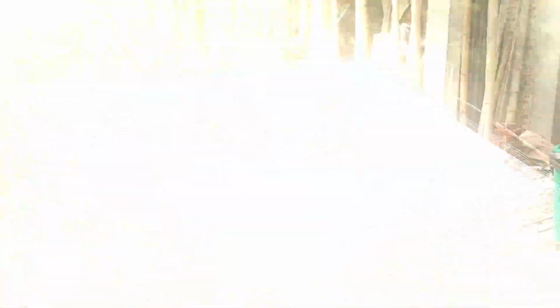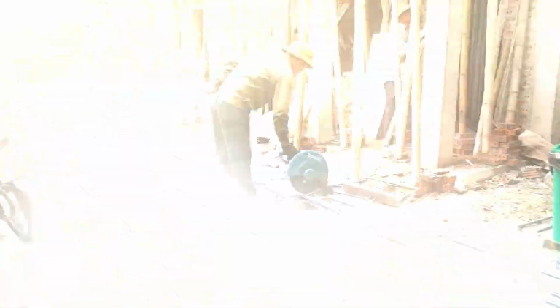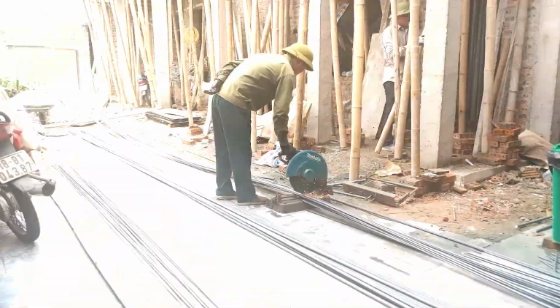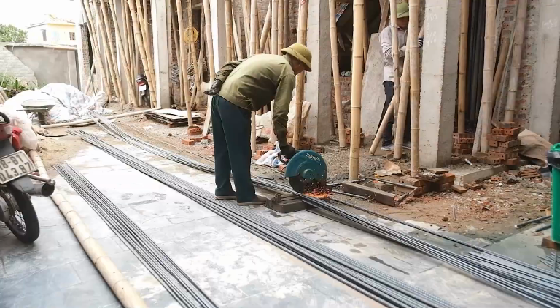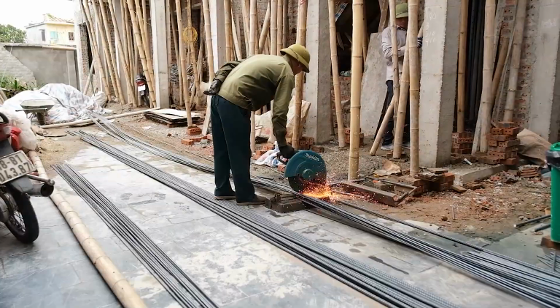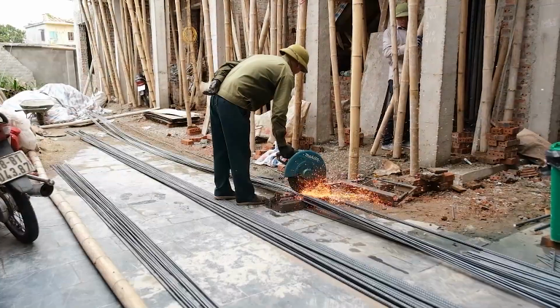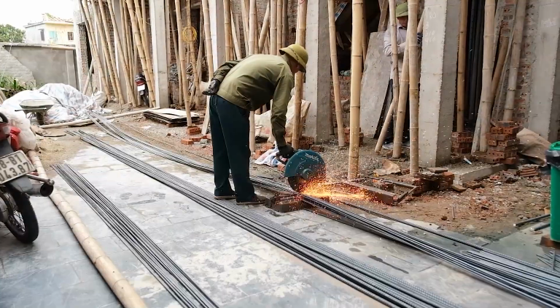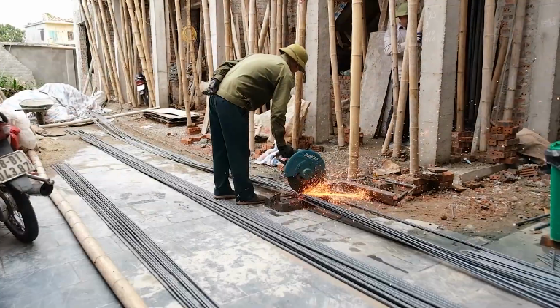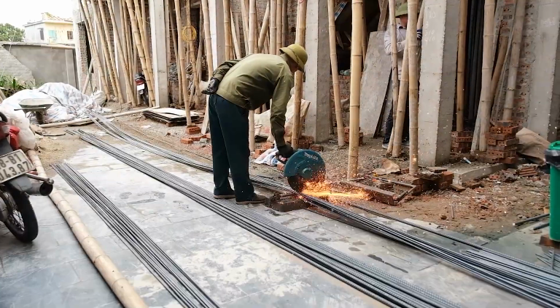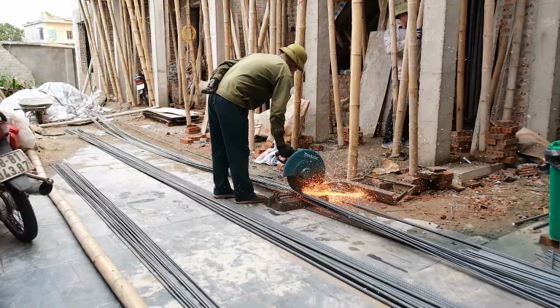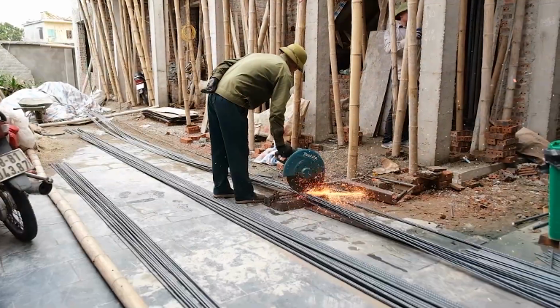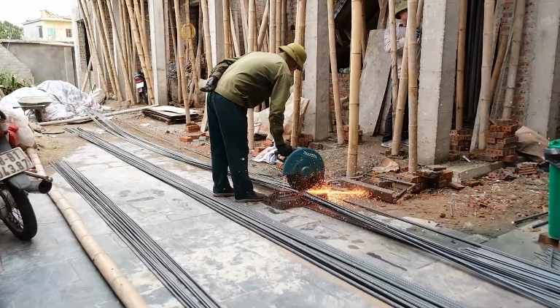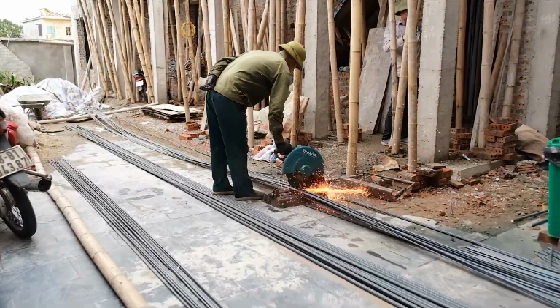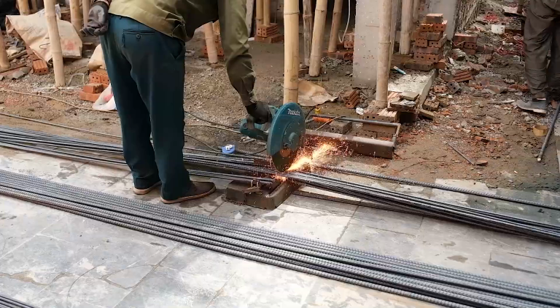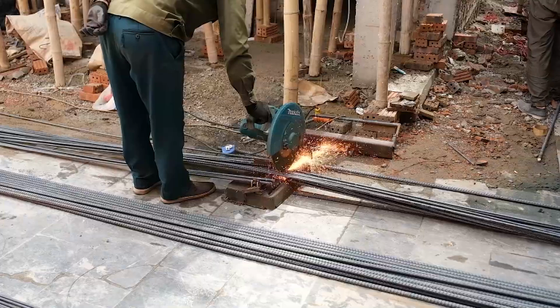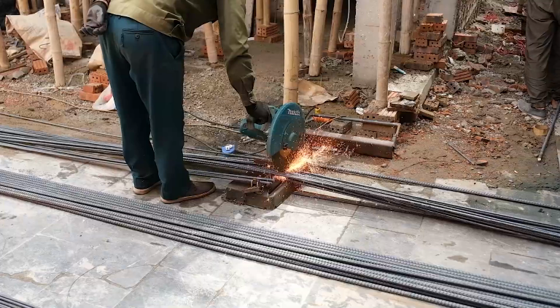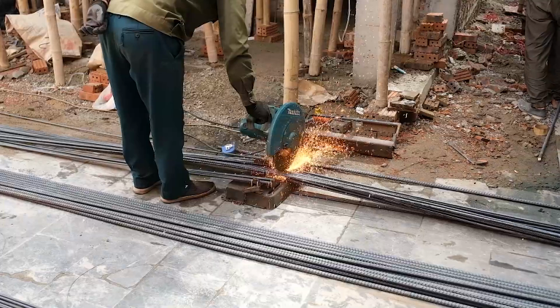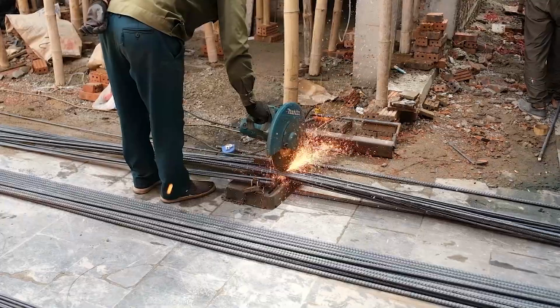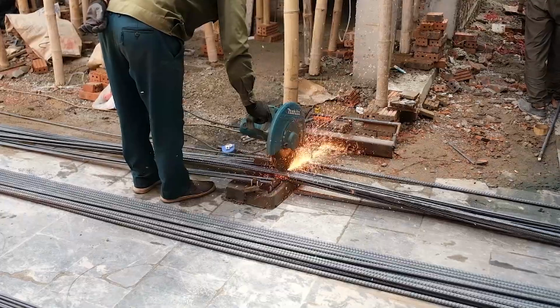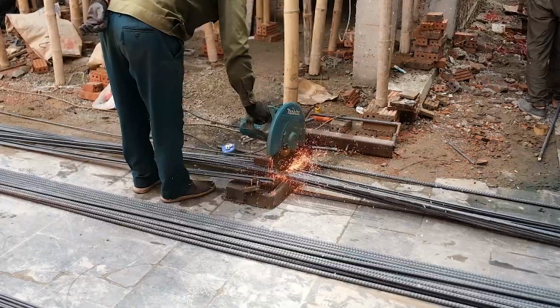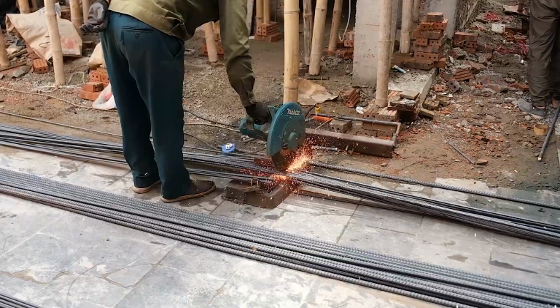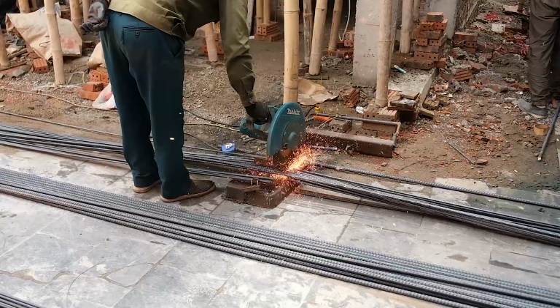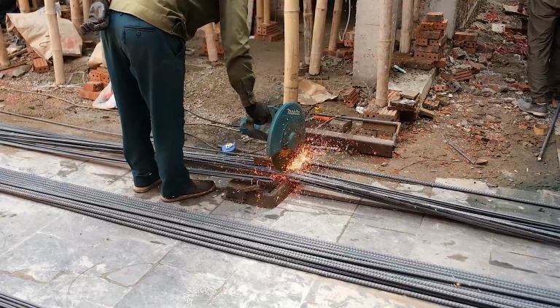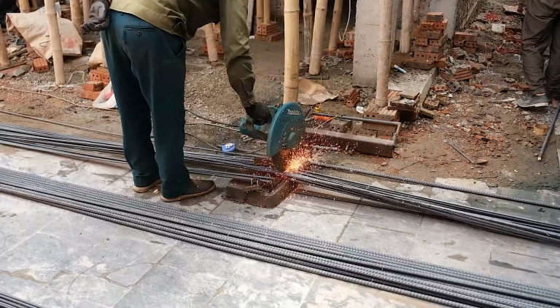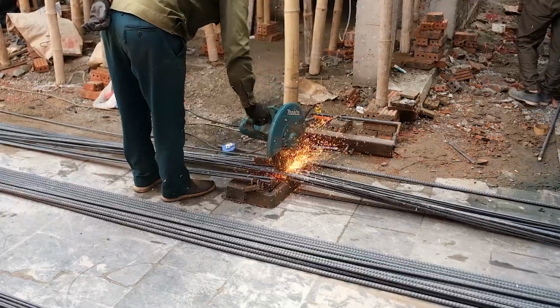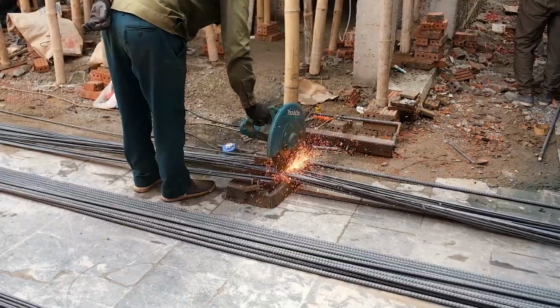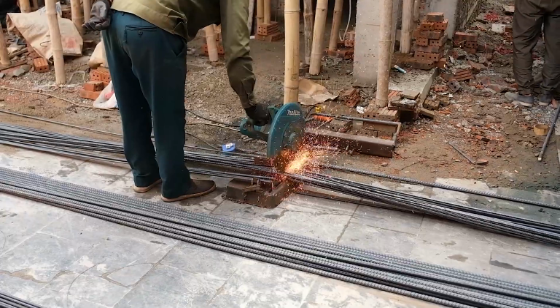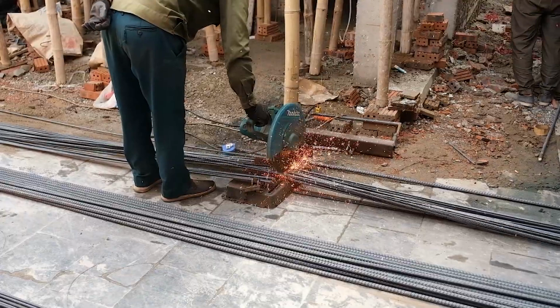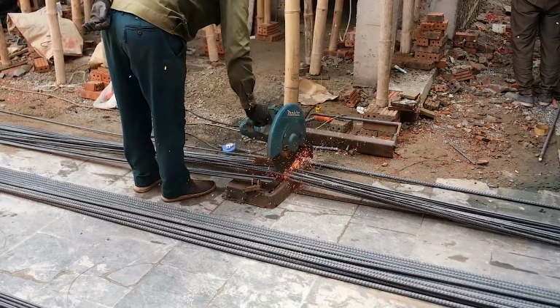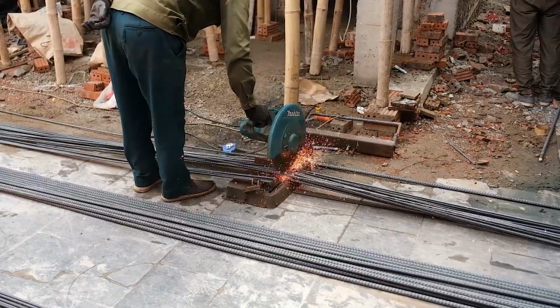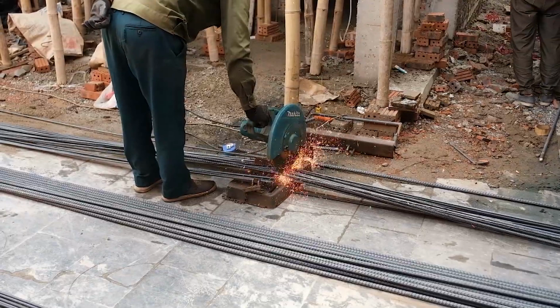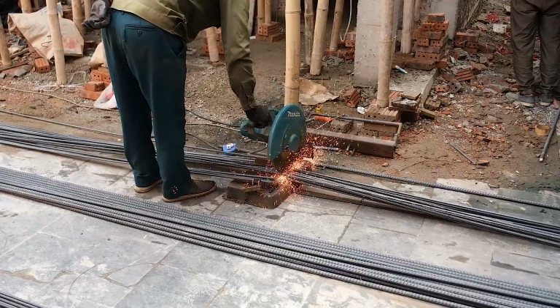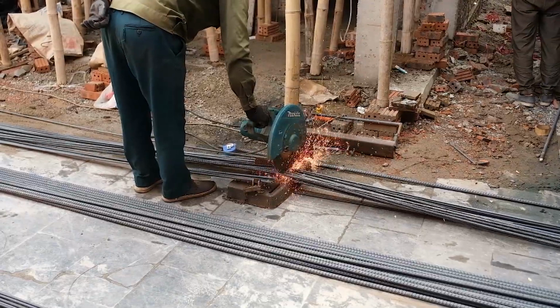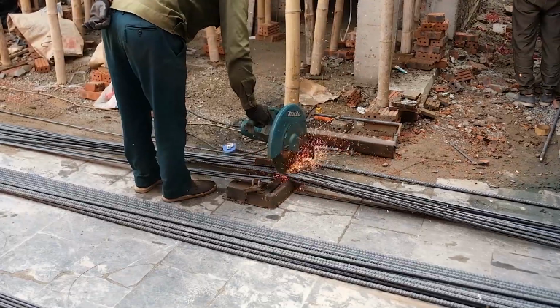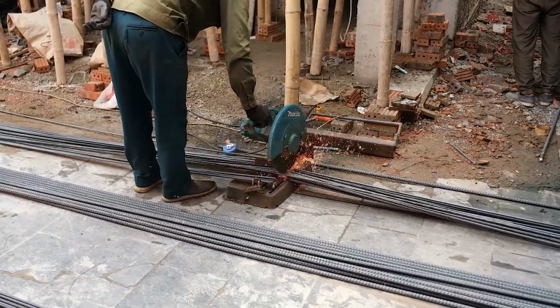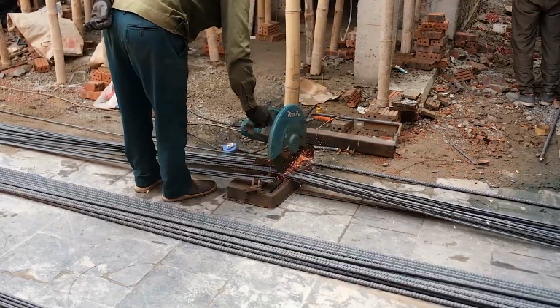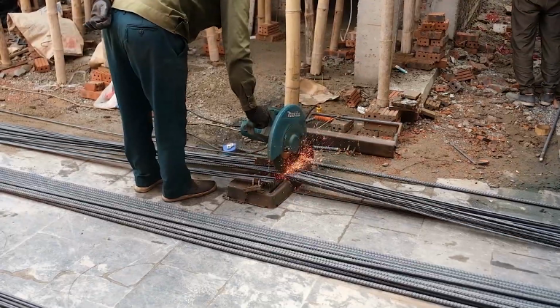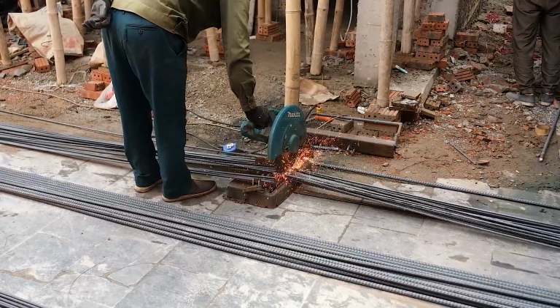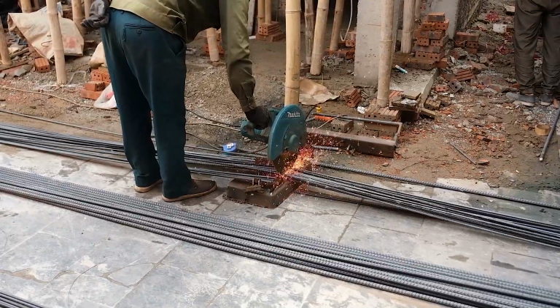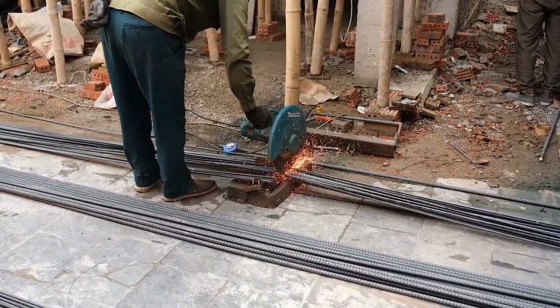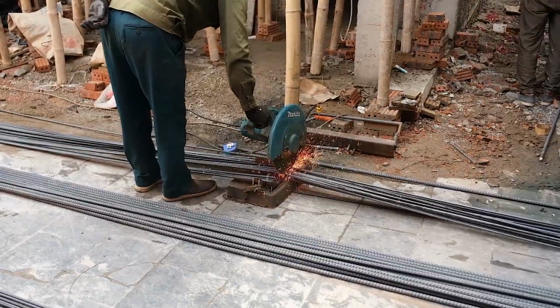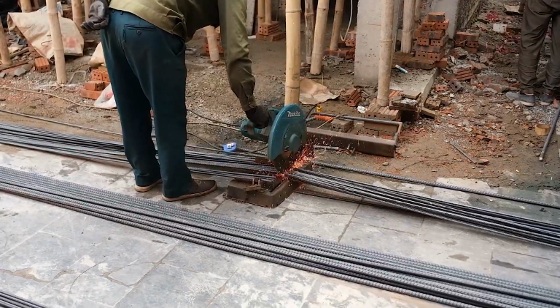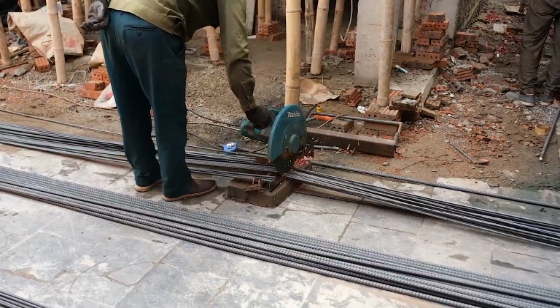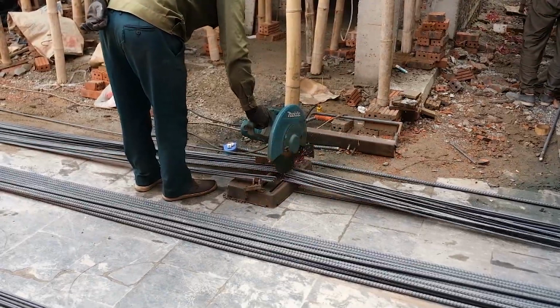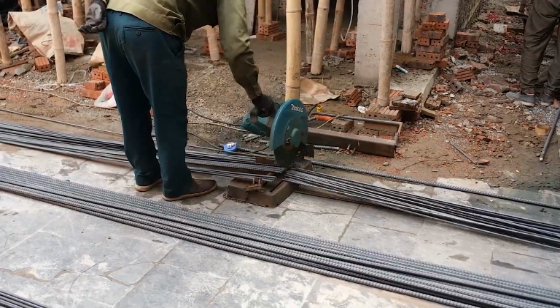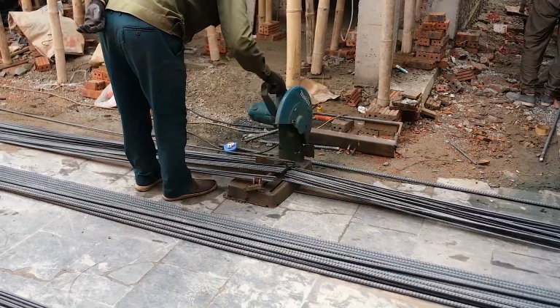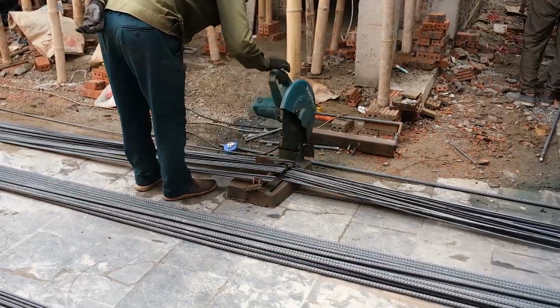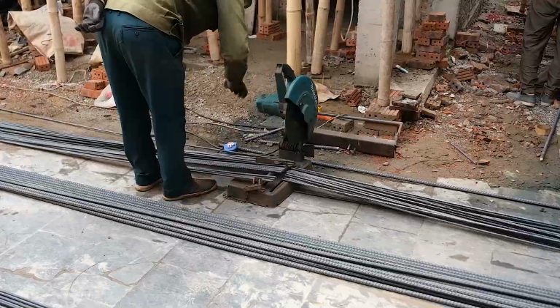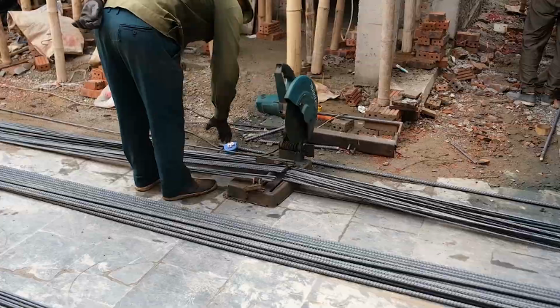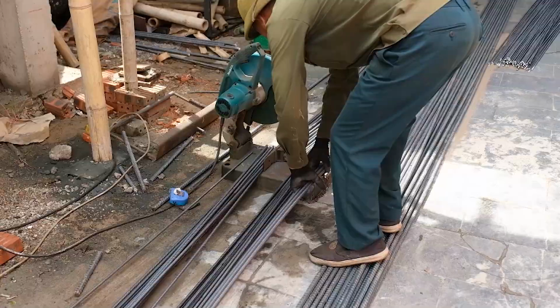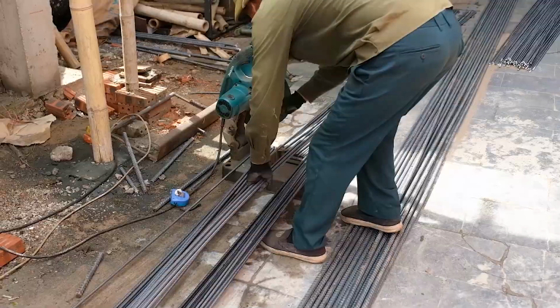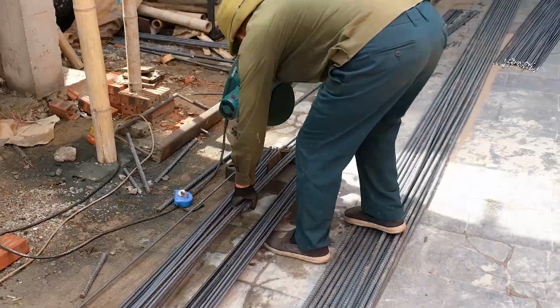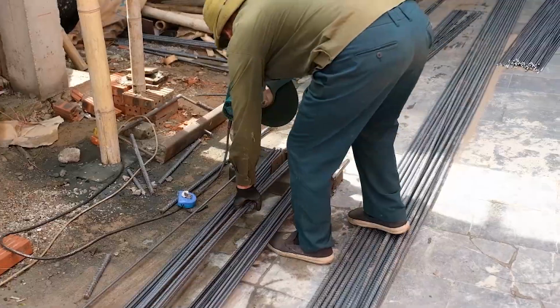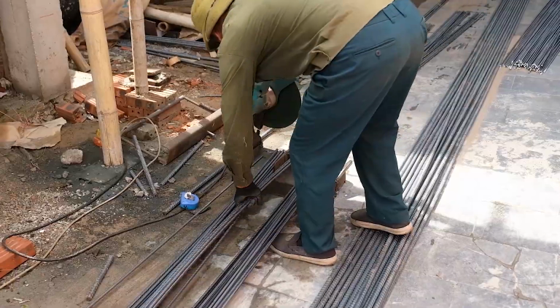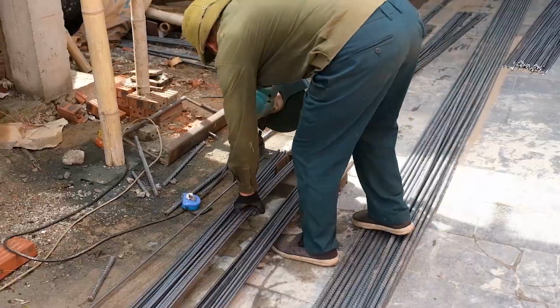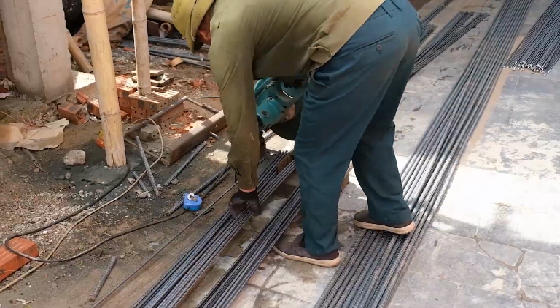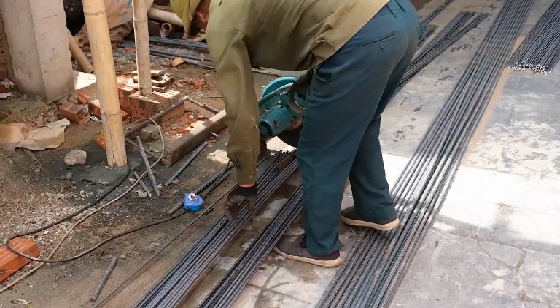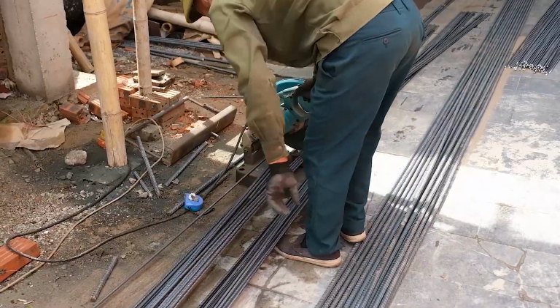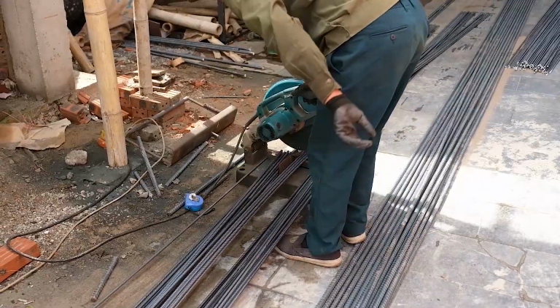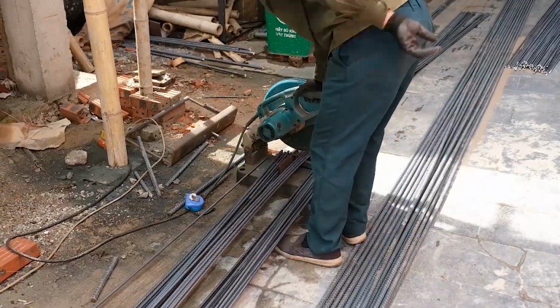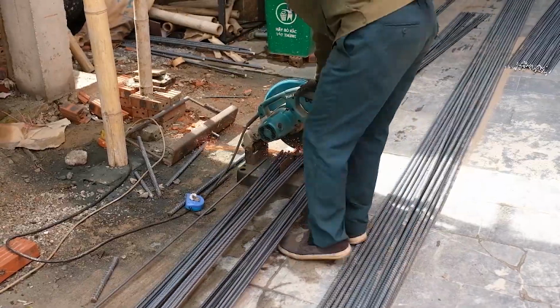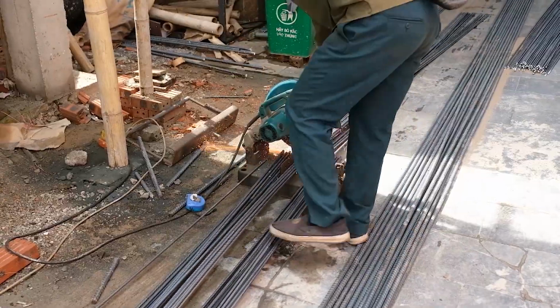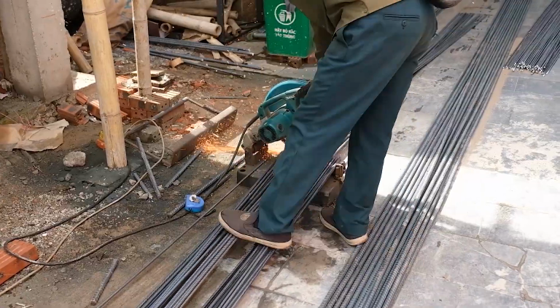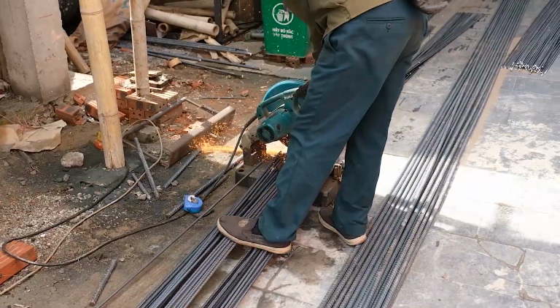At this moment, the workers are cutting steel with a cutting machine to prepare for the roof frame installation.